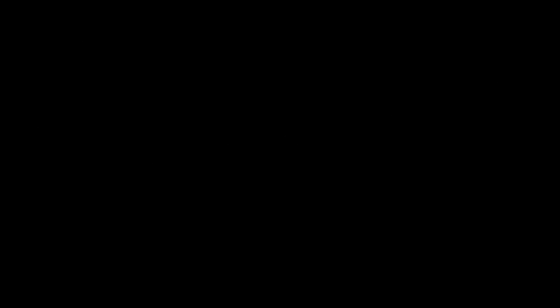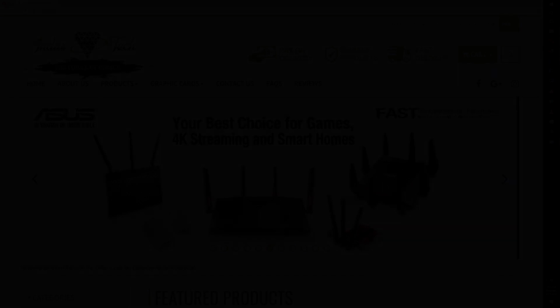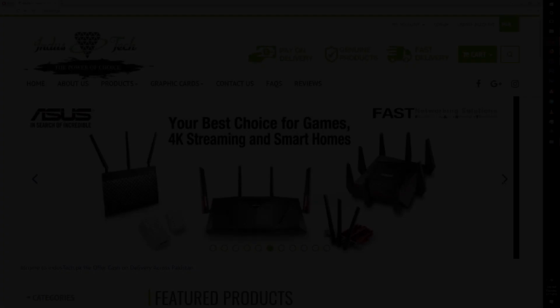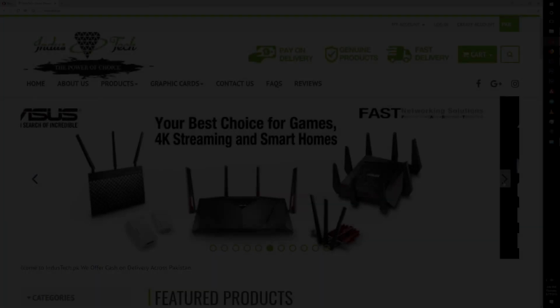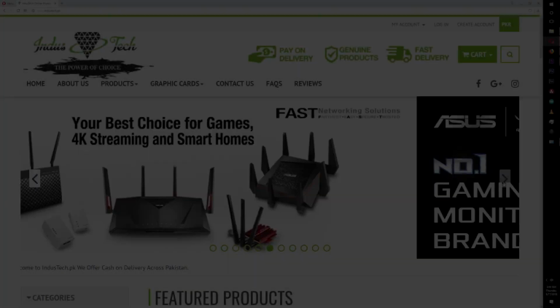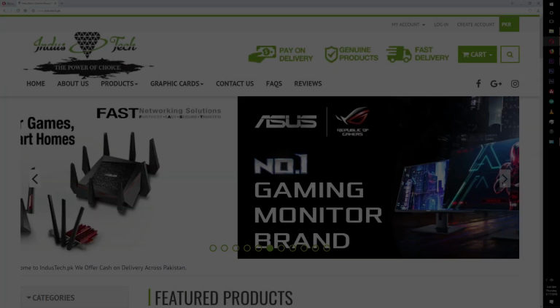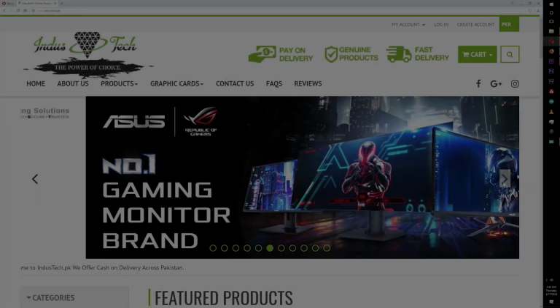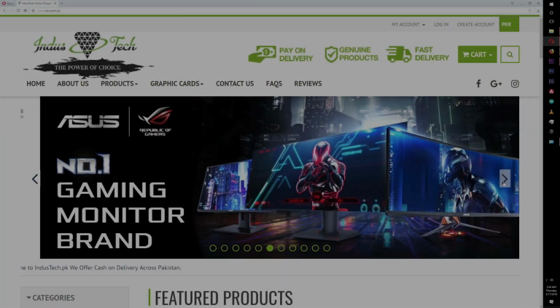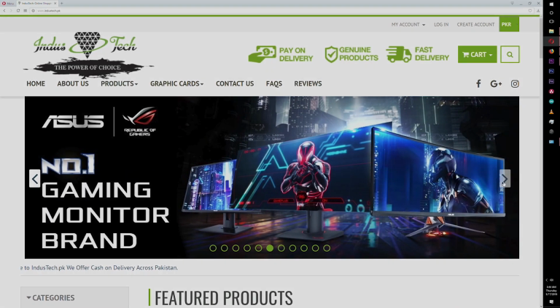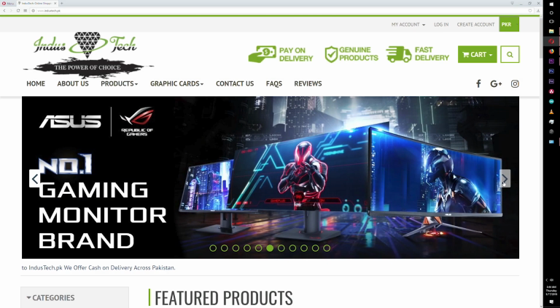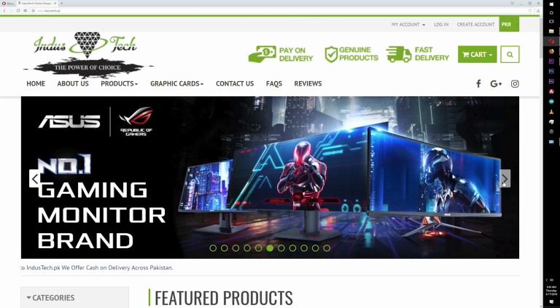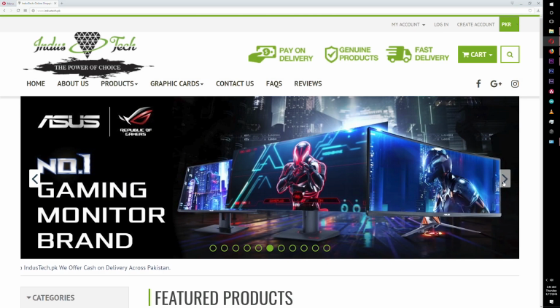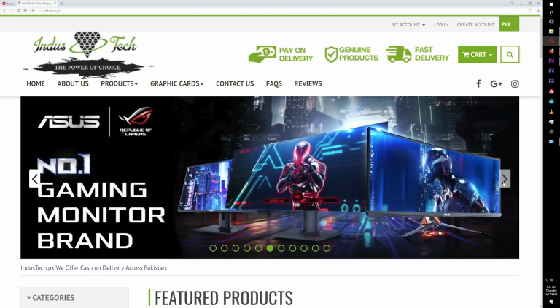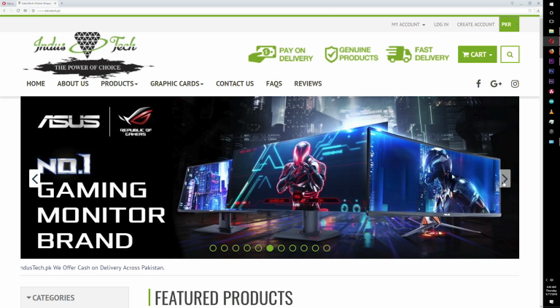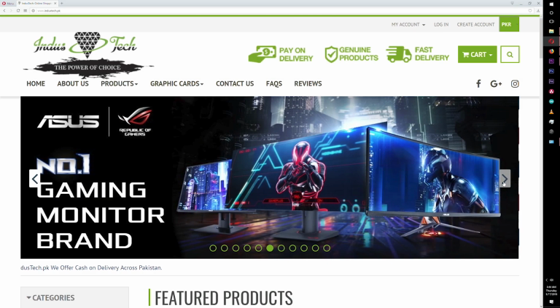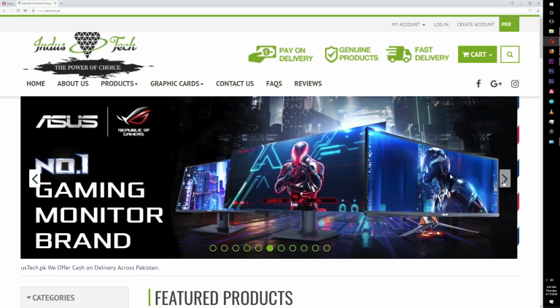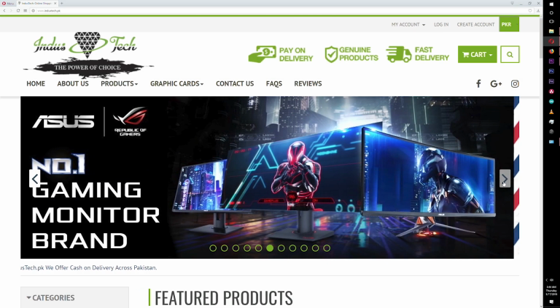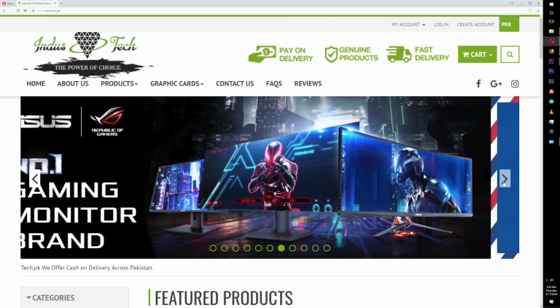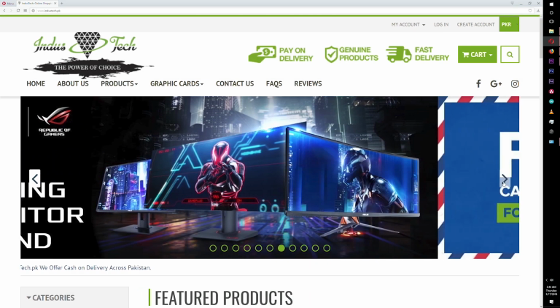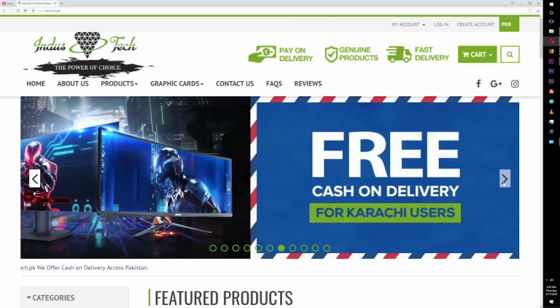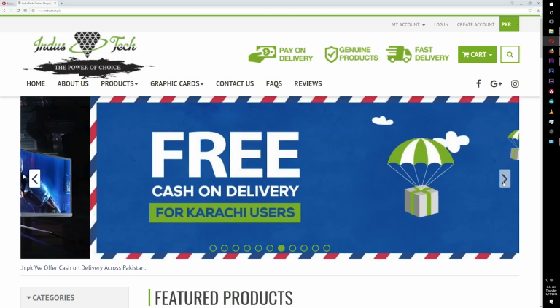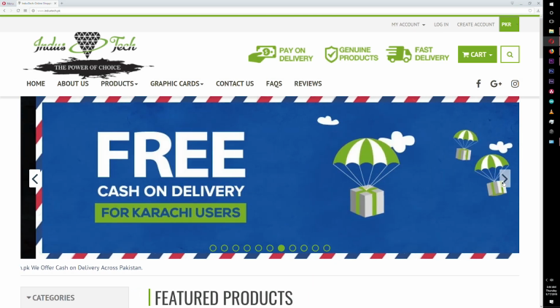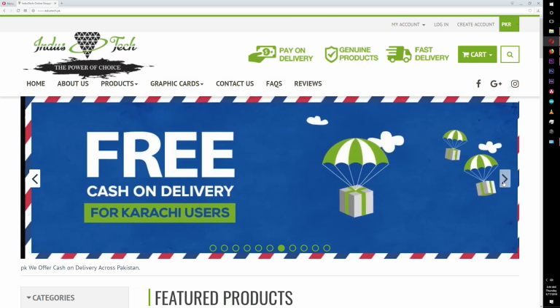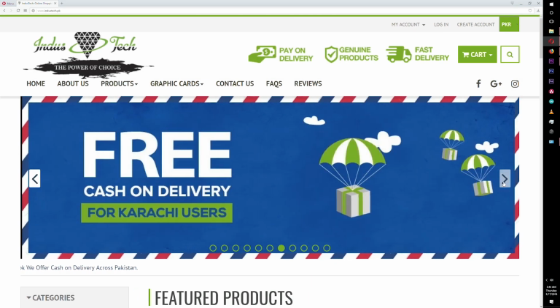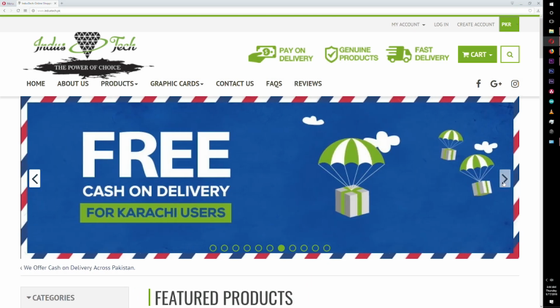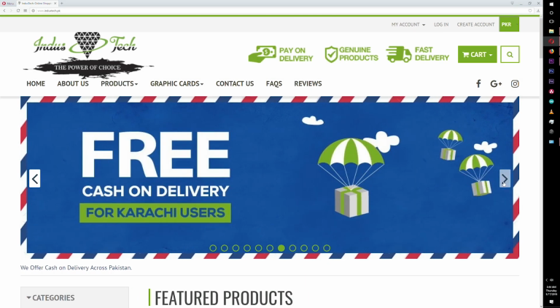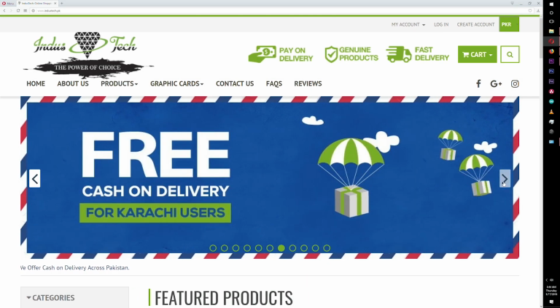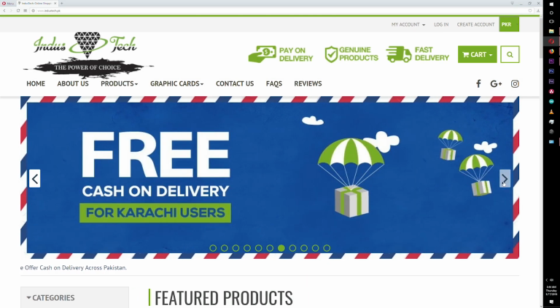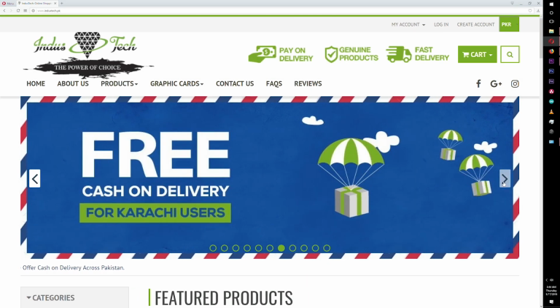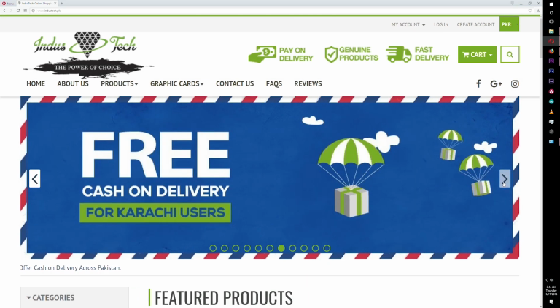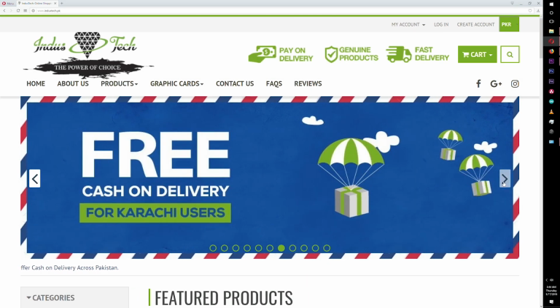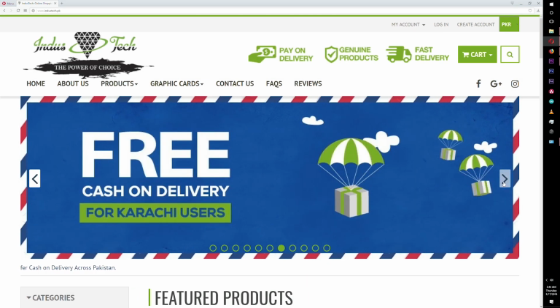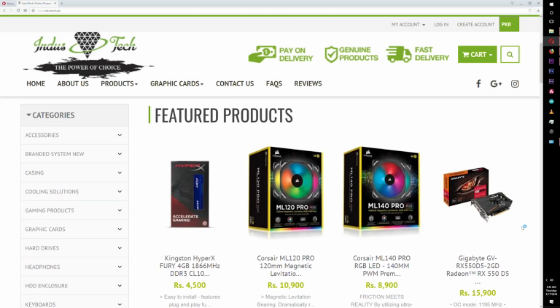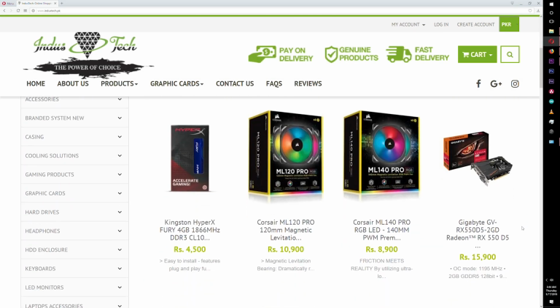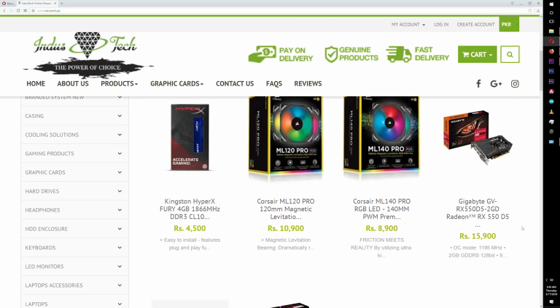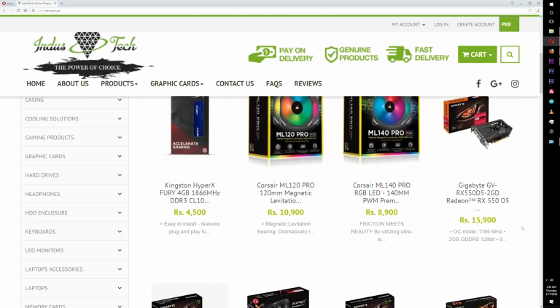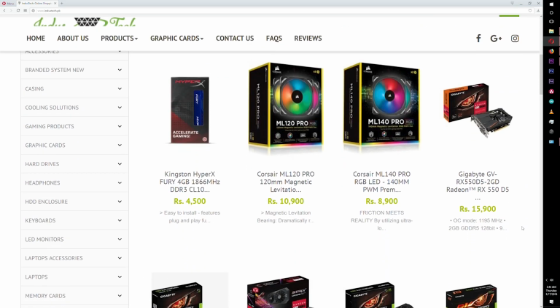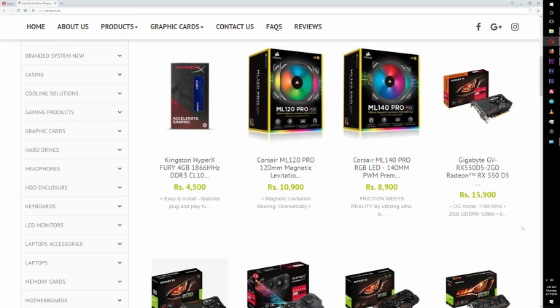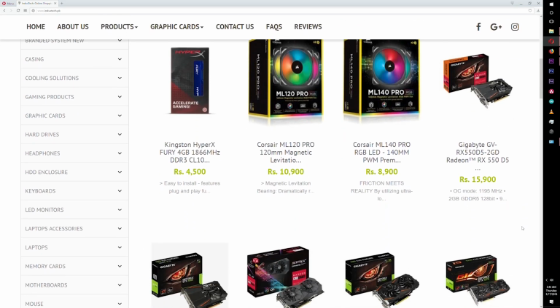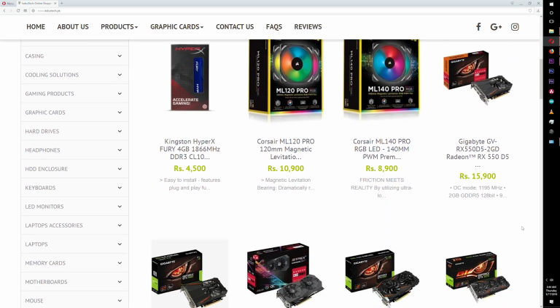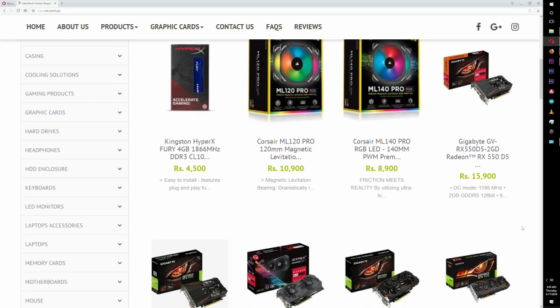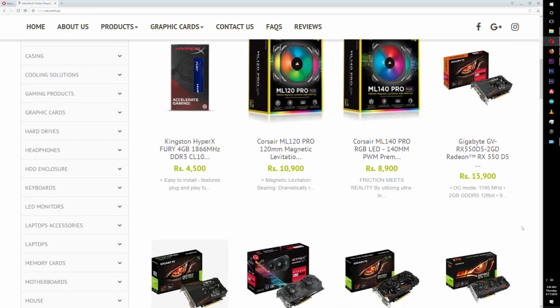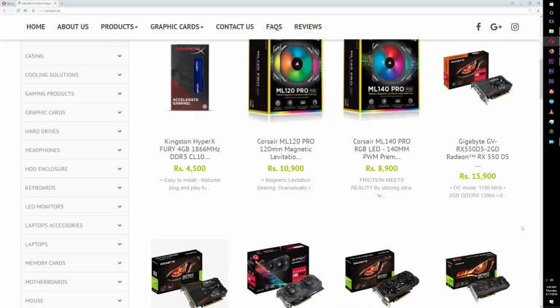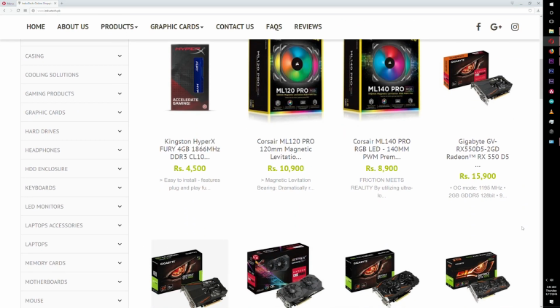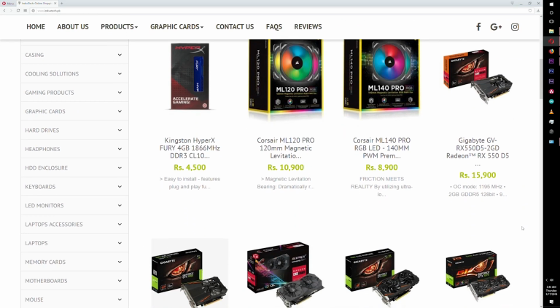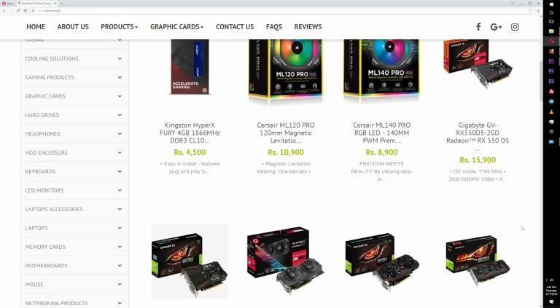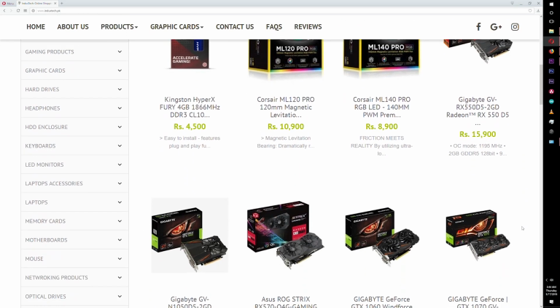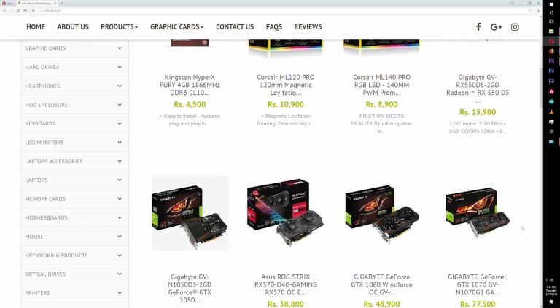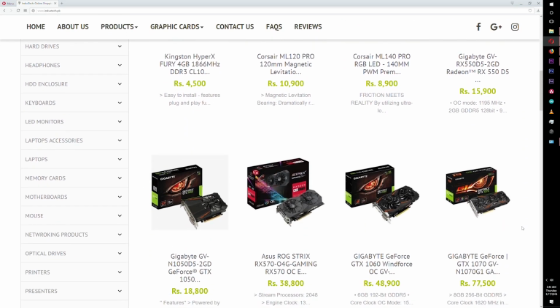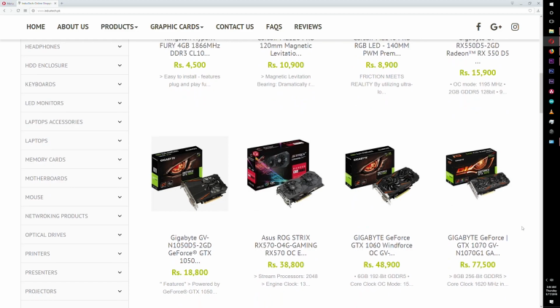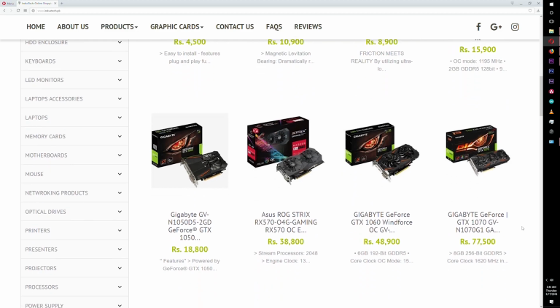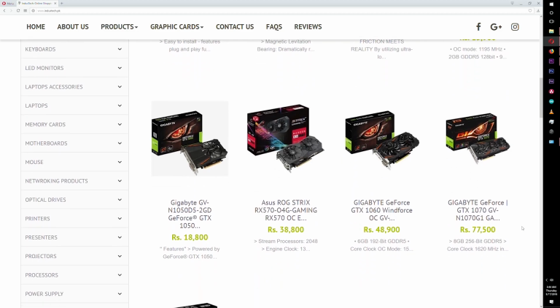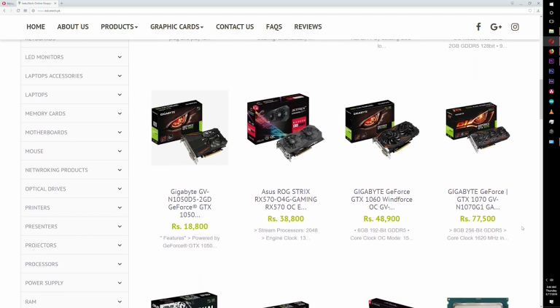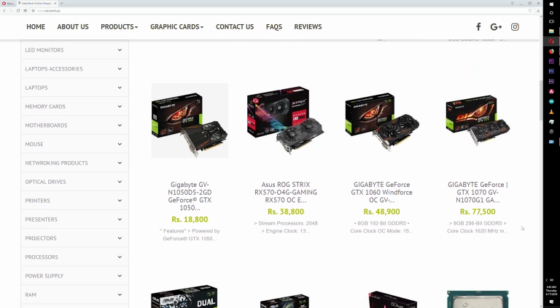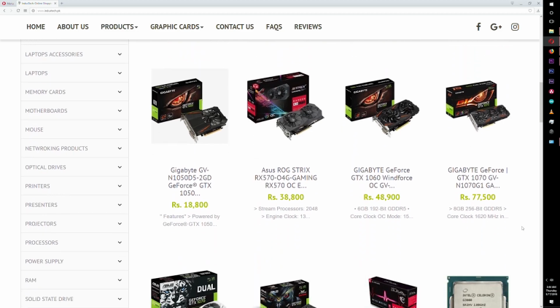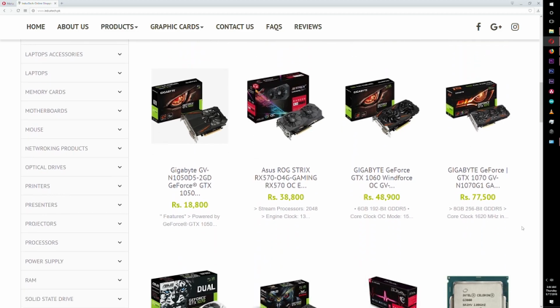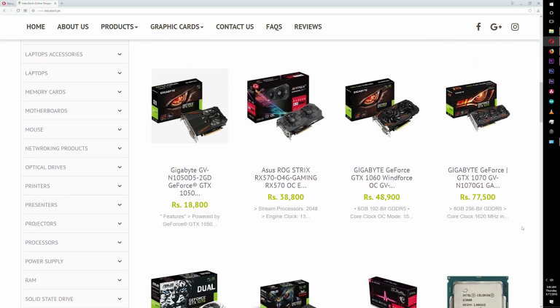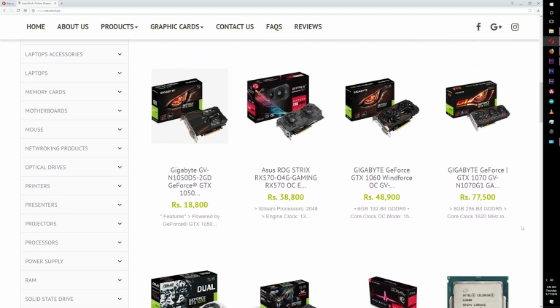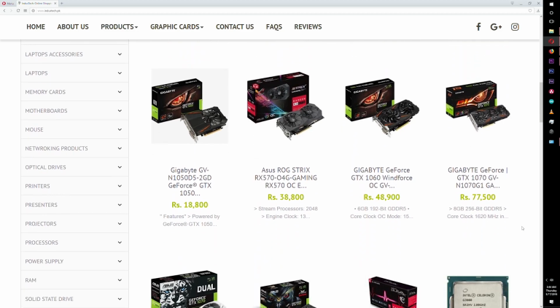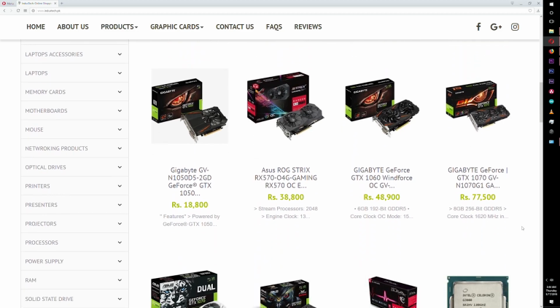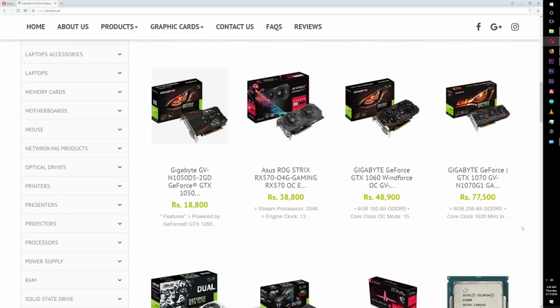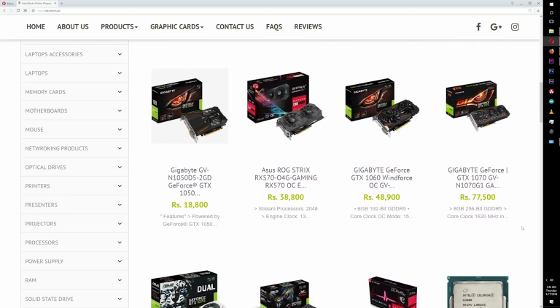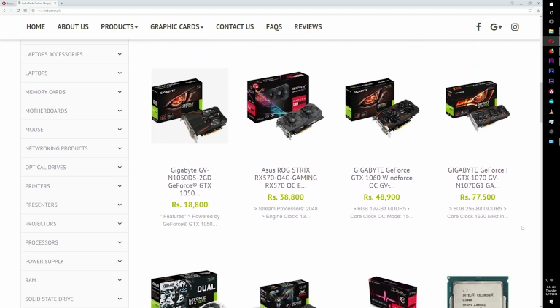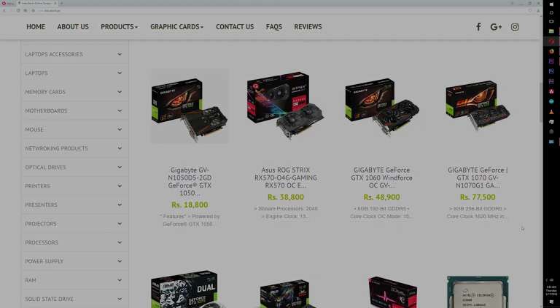This video is sponsored by IndusTech.PK, an online computer retail store for all your tech needs.